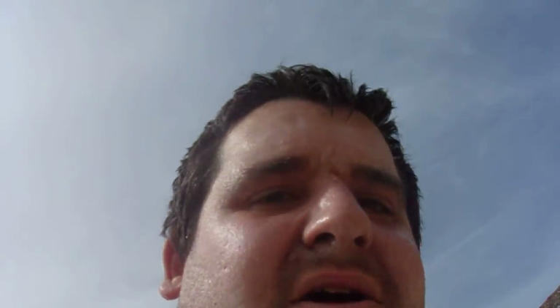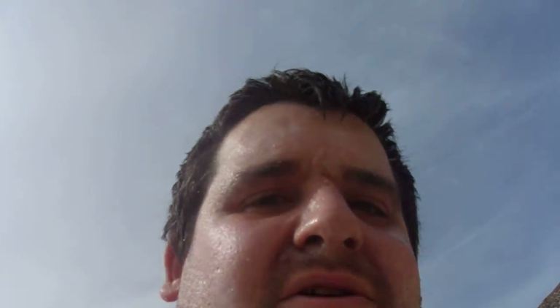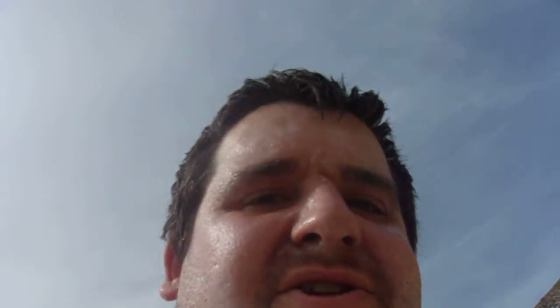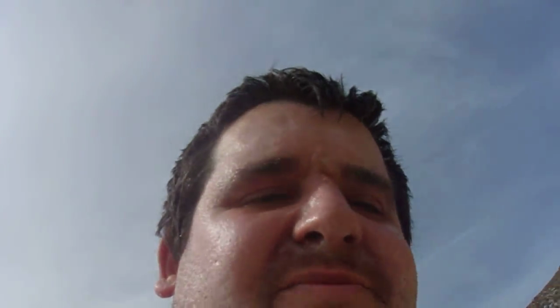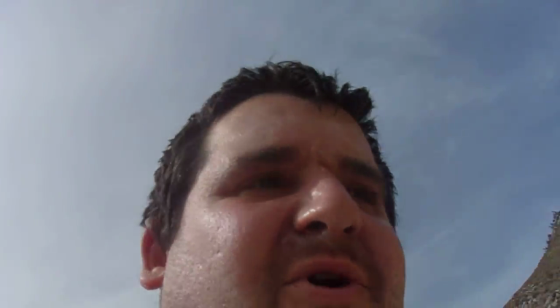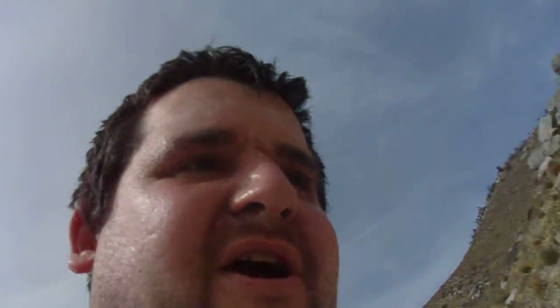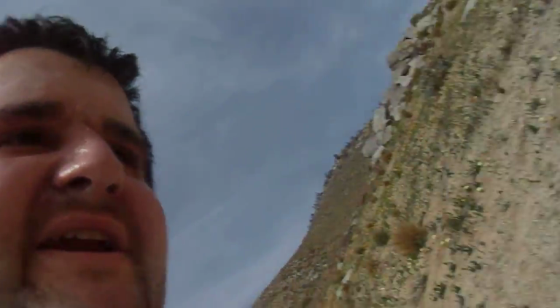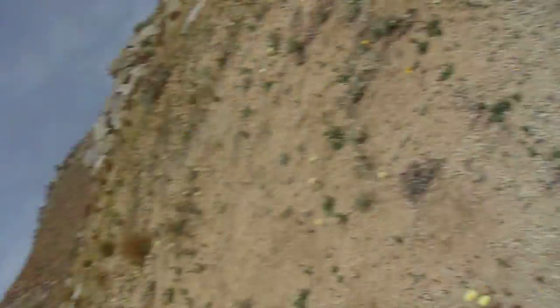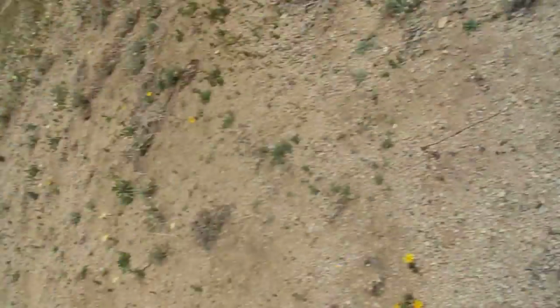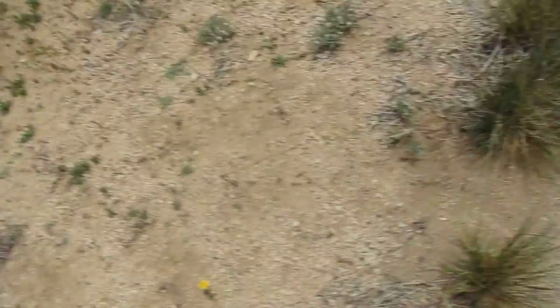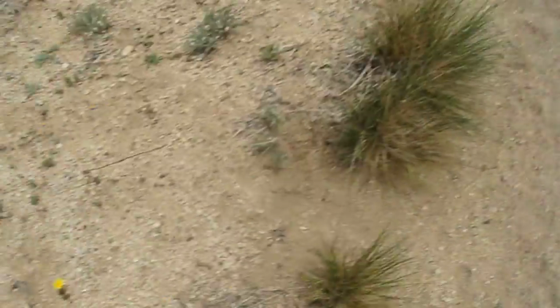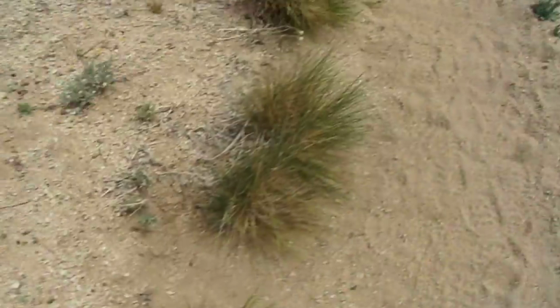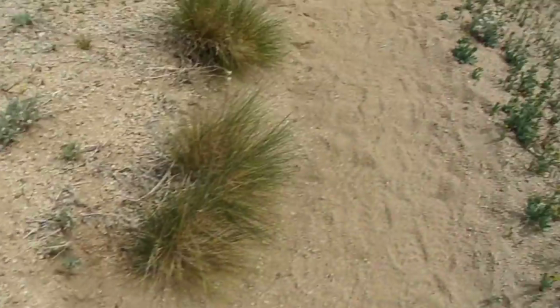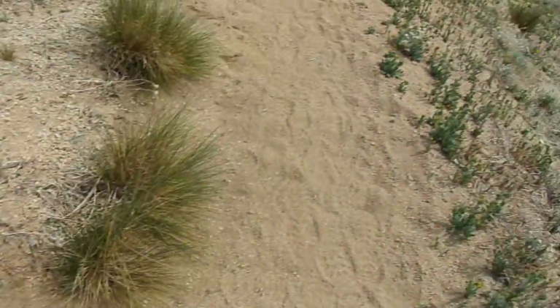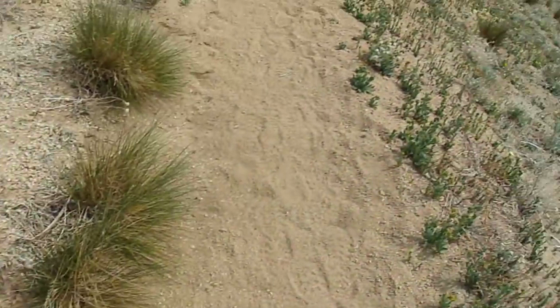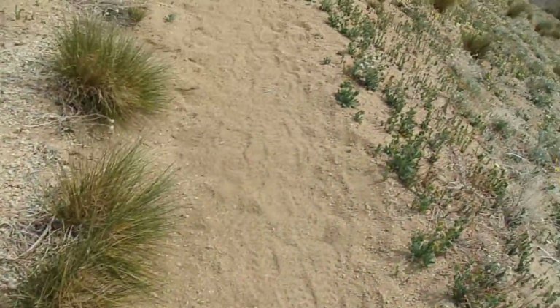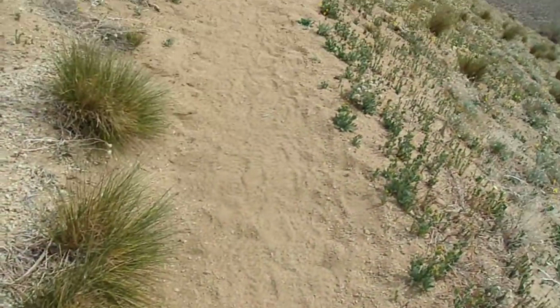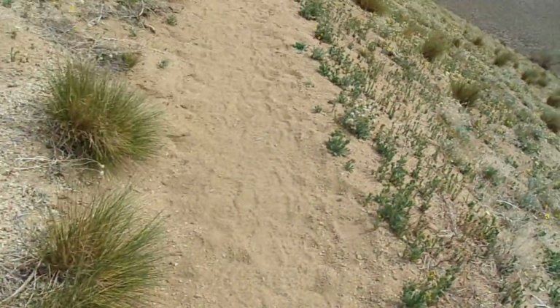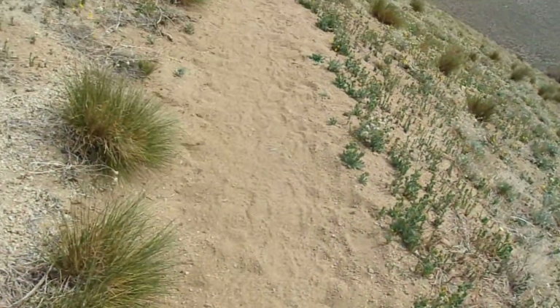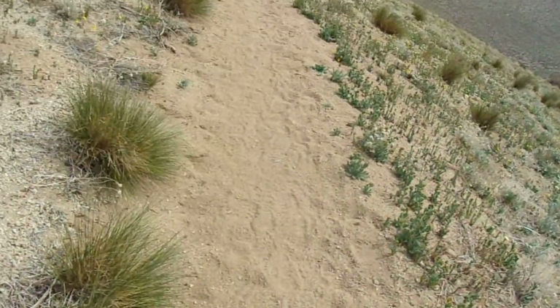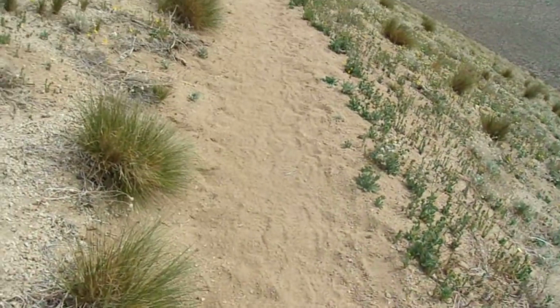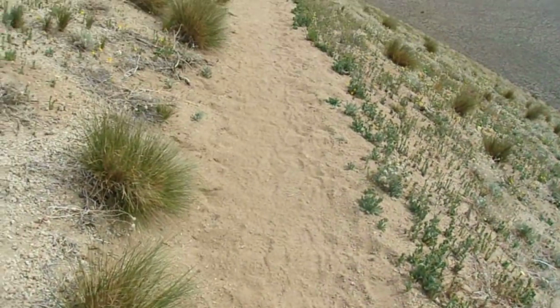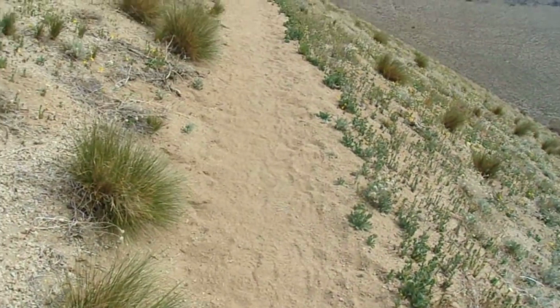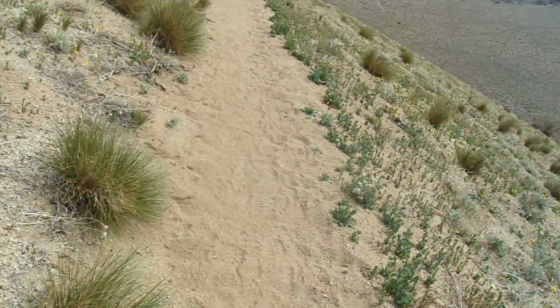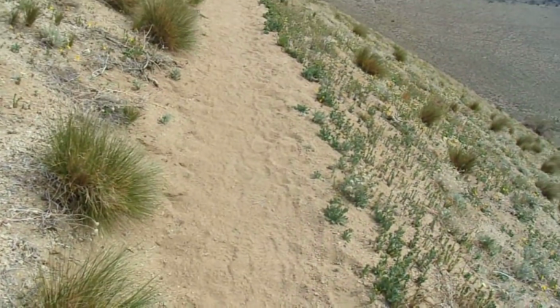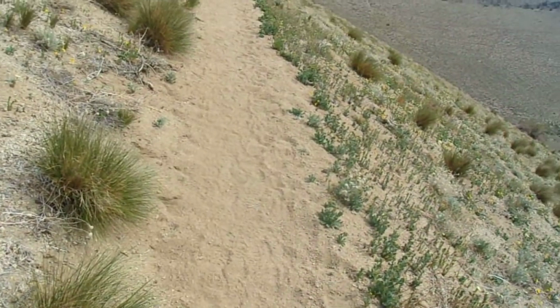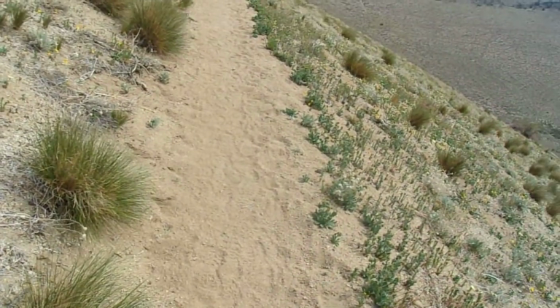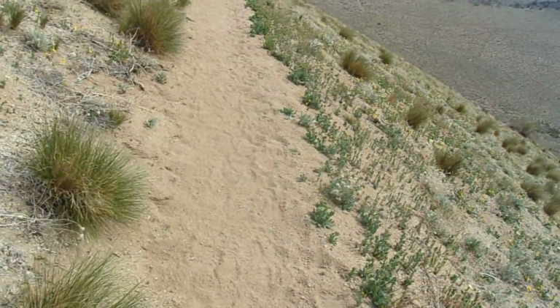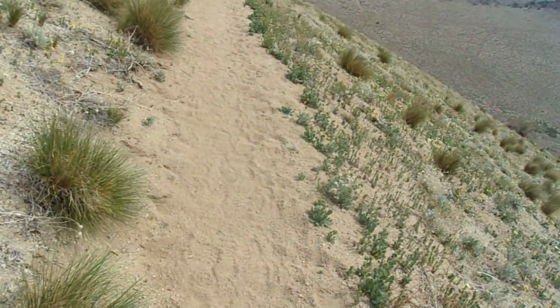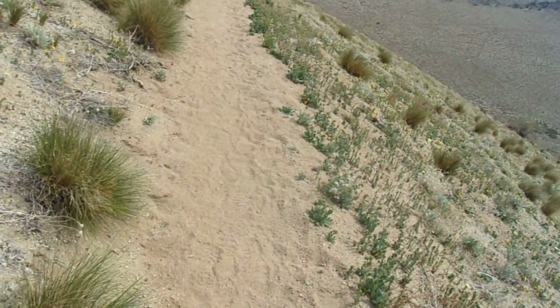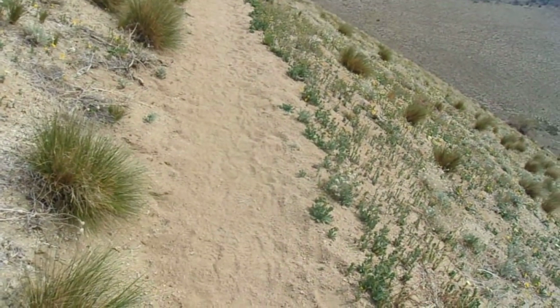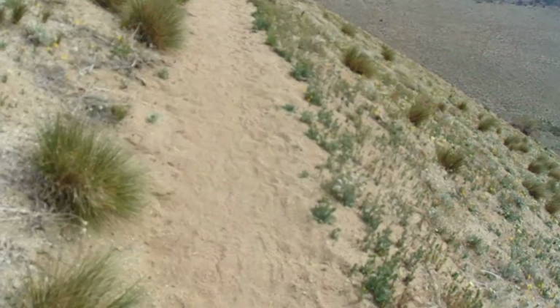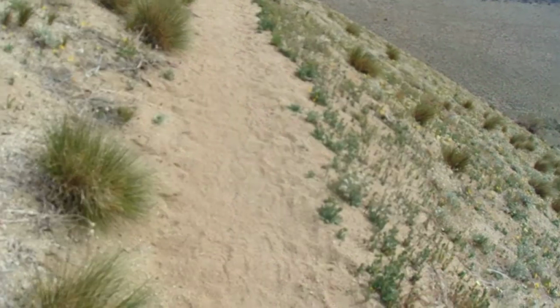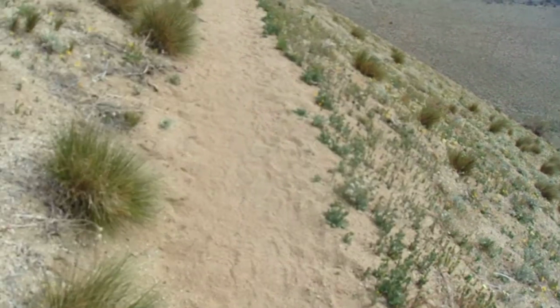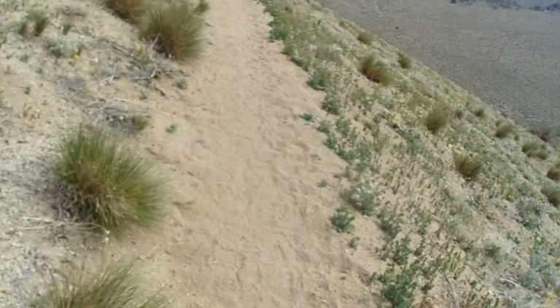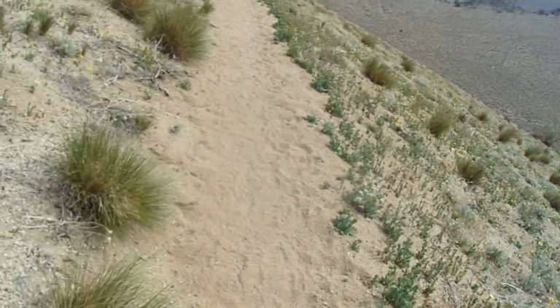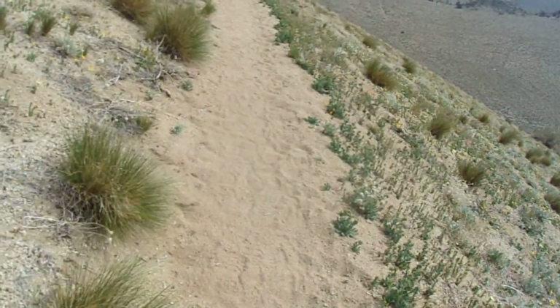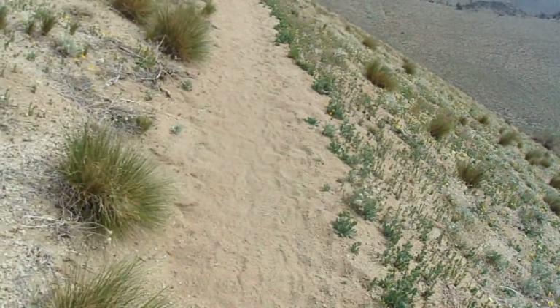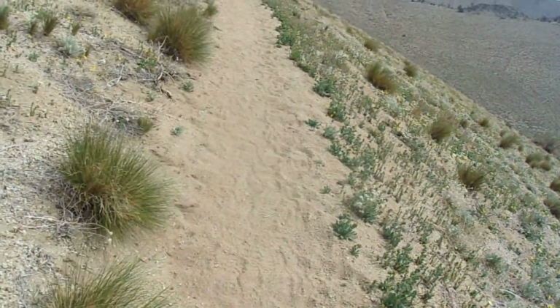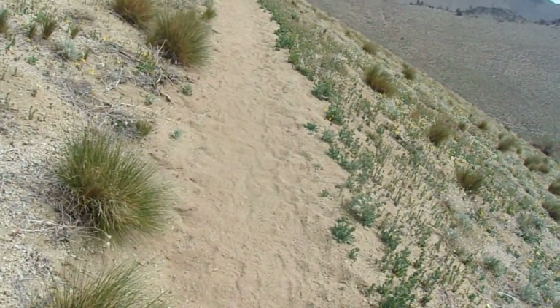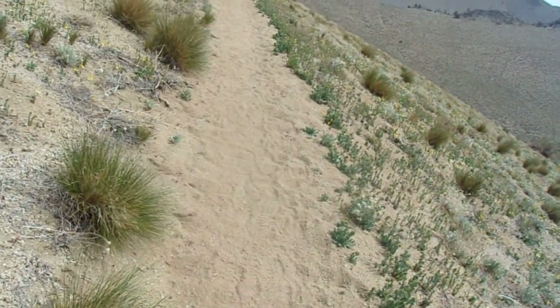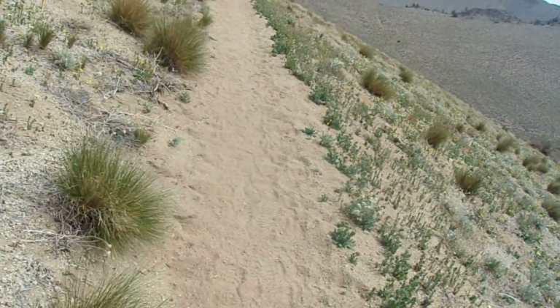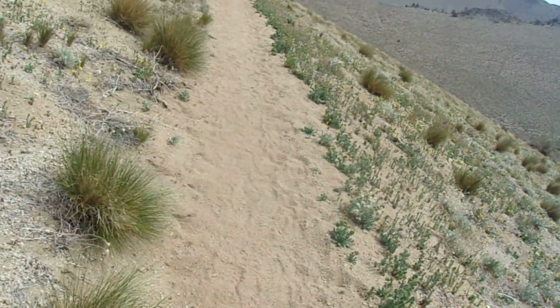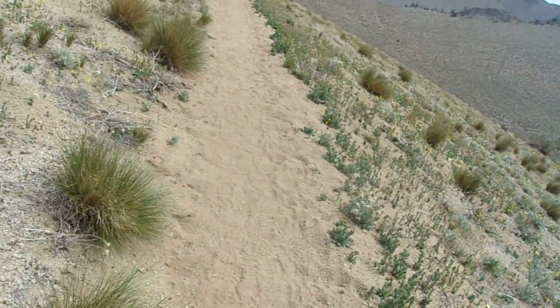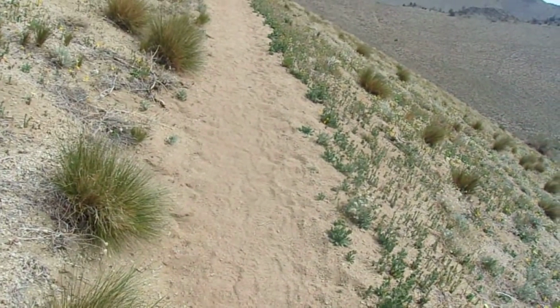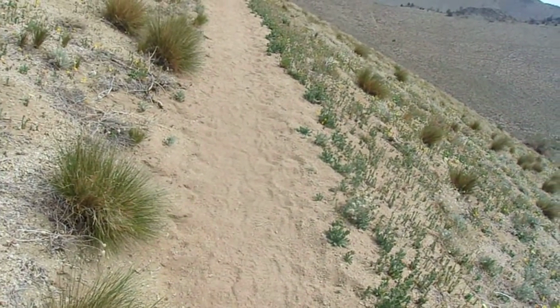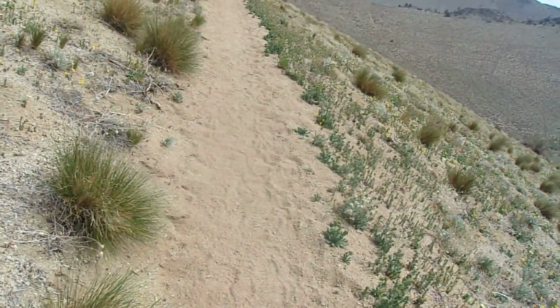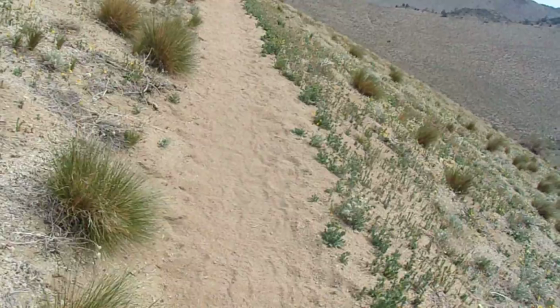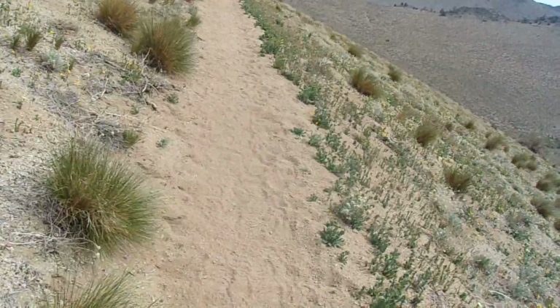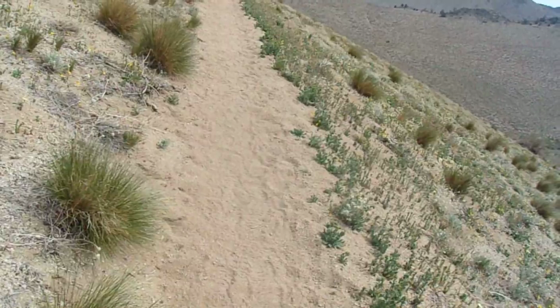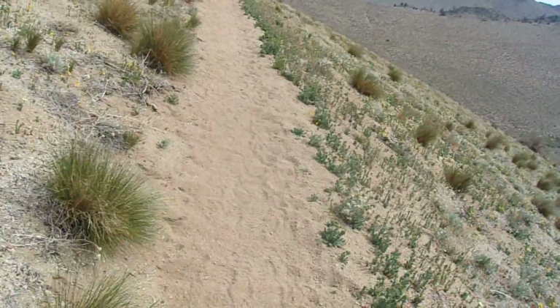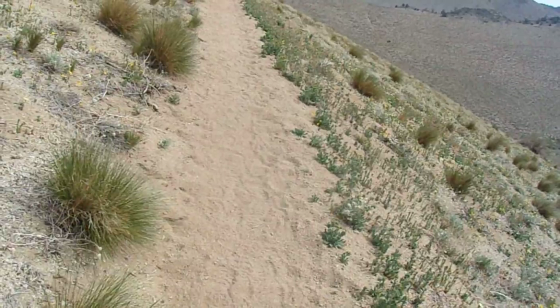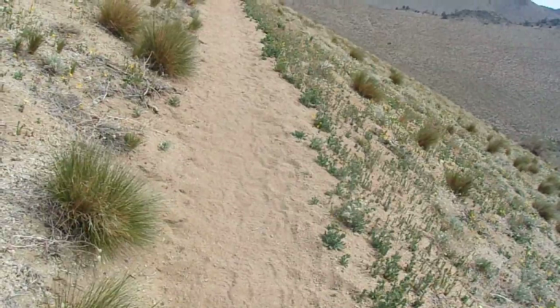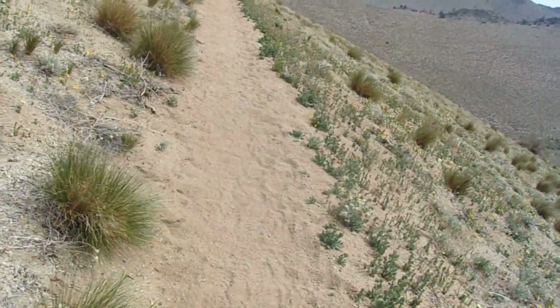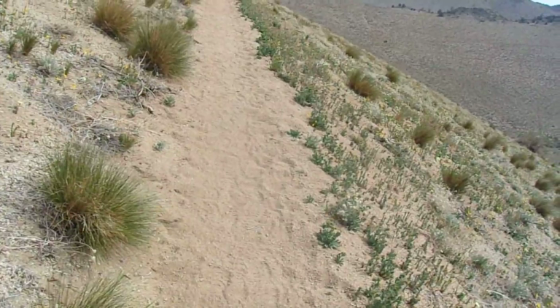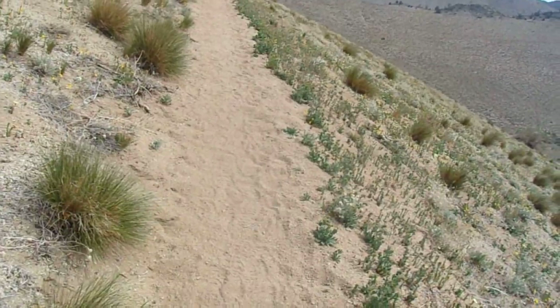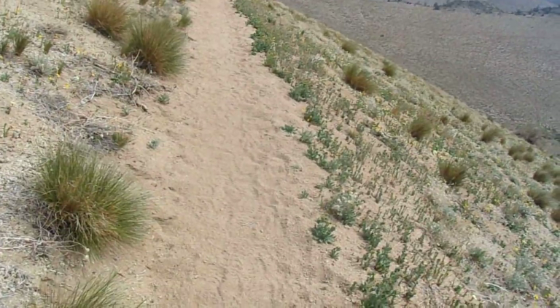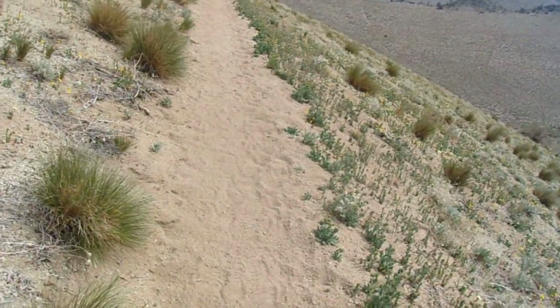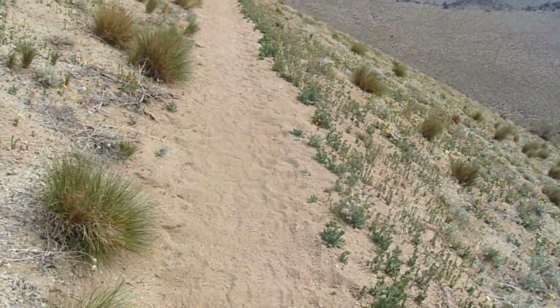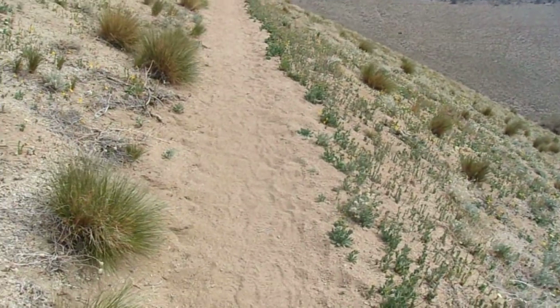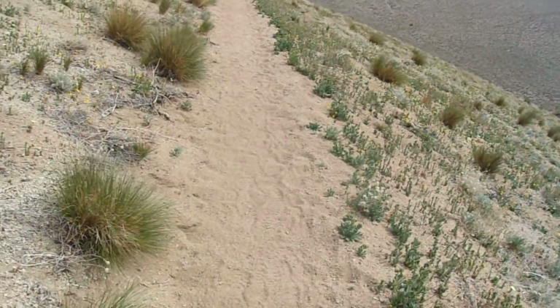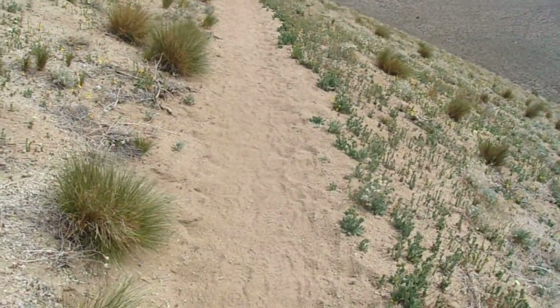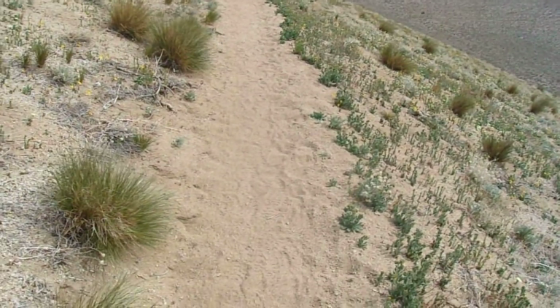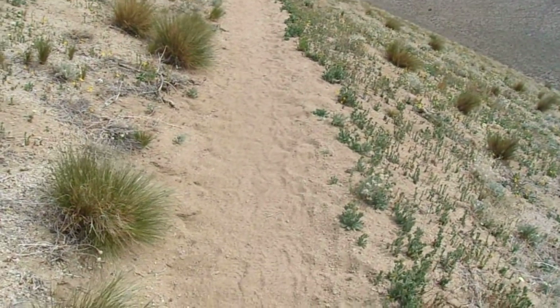Hello, this is Brian. We're a little bit up the trail, and my inner herpetologist is getting excited.